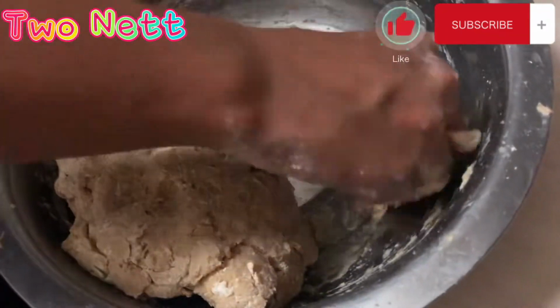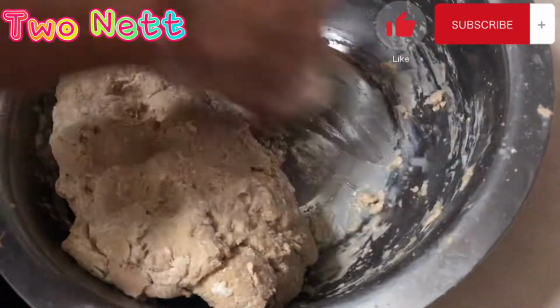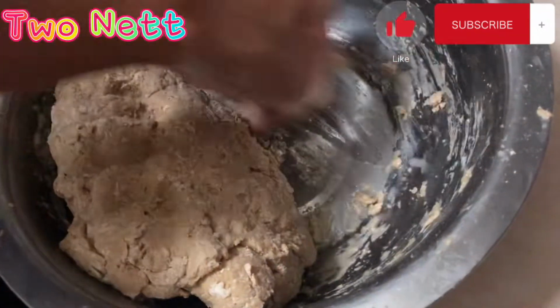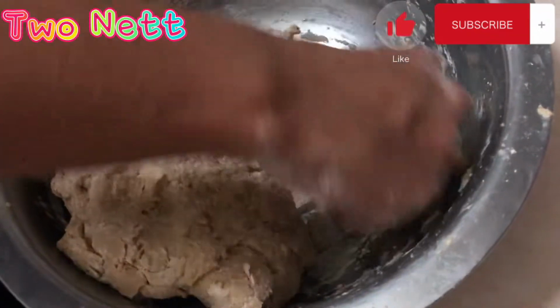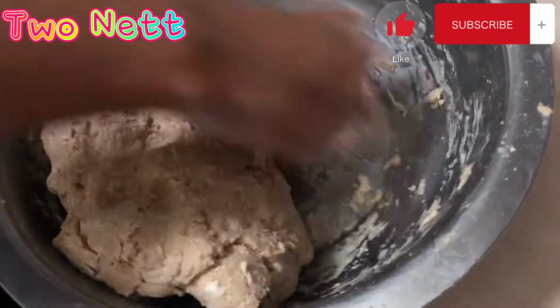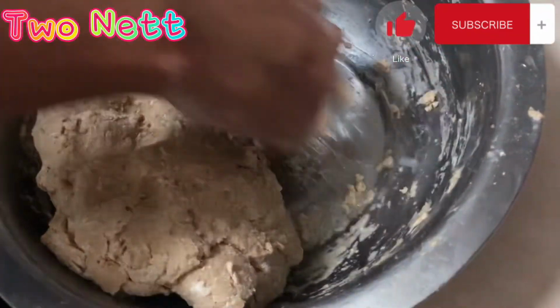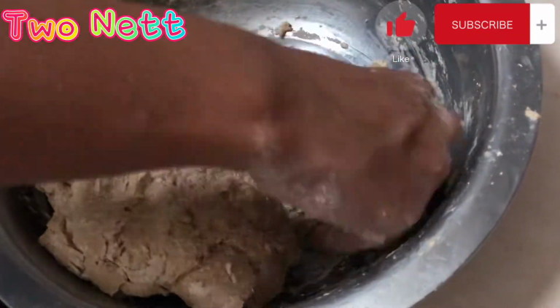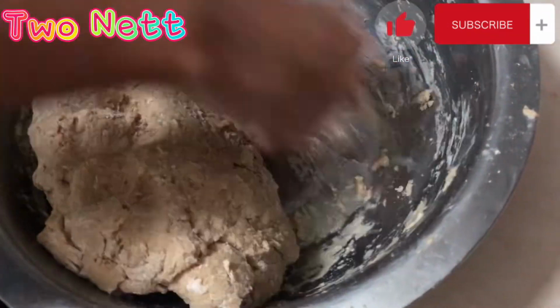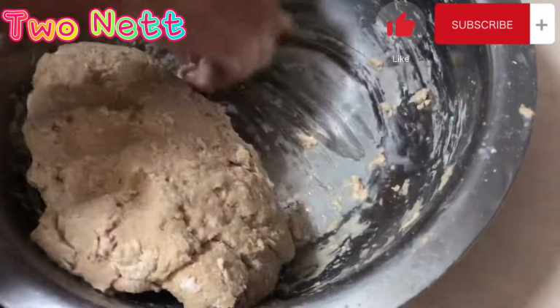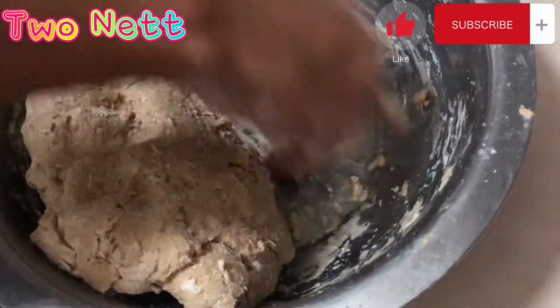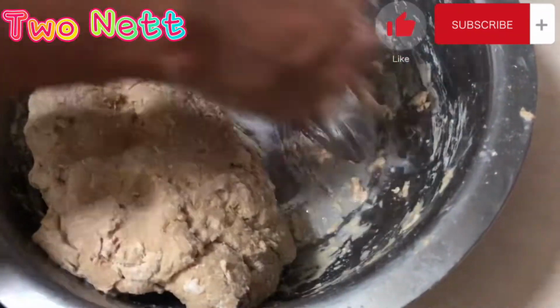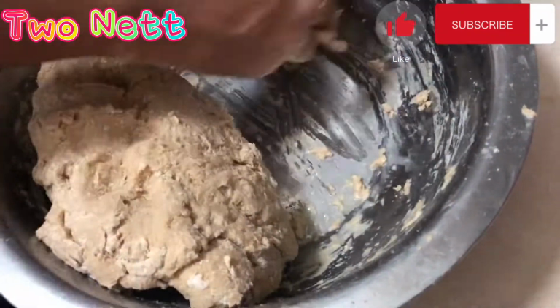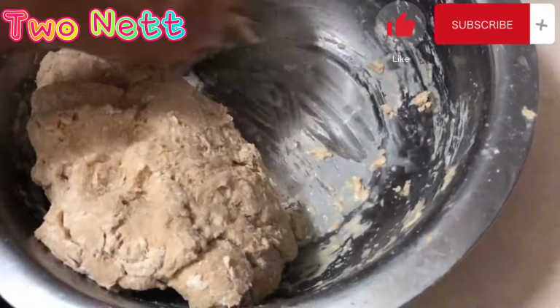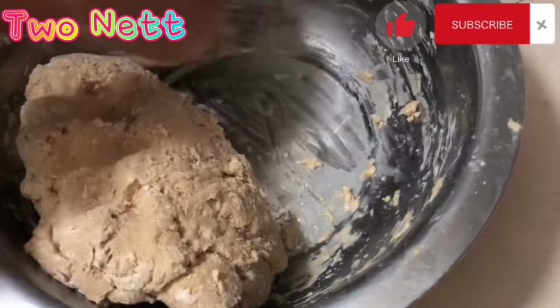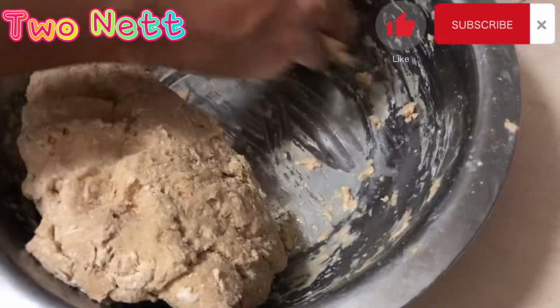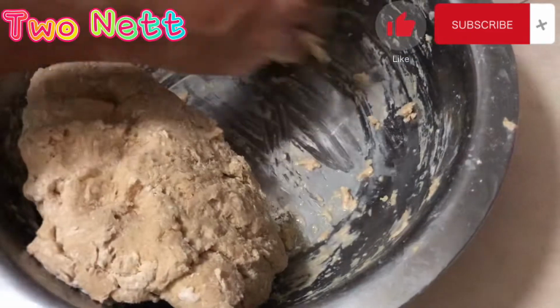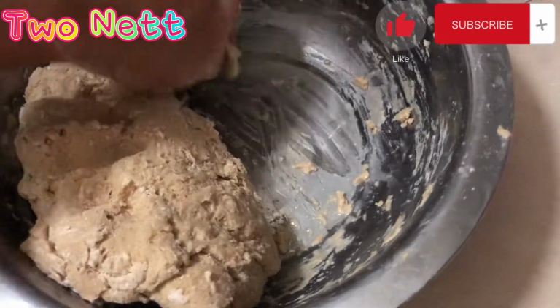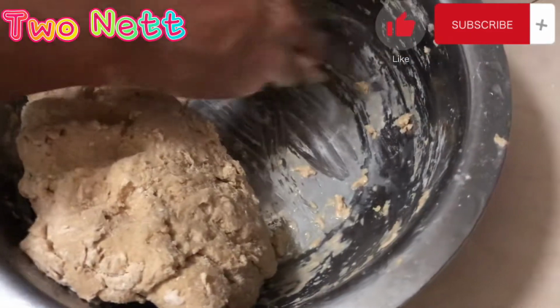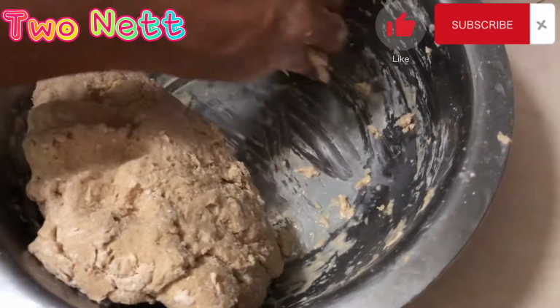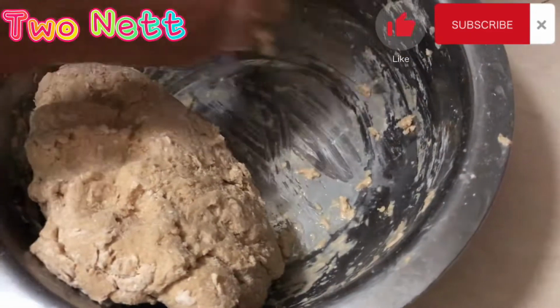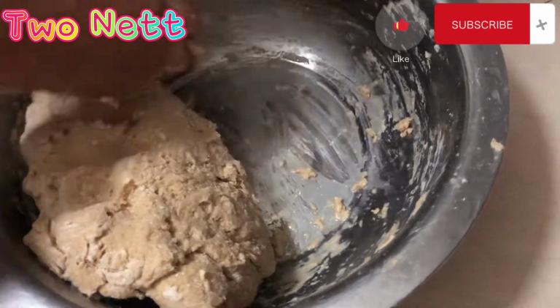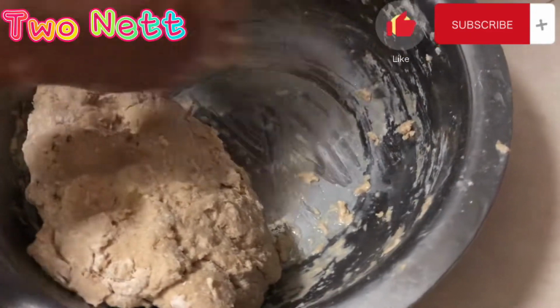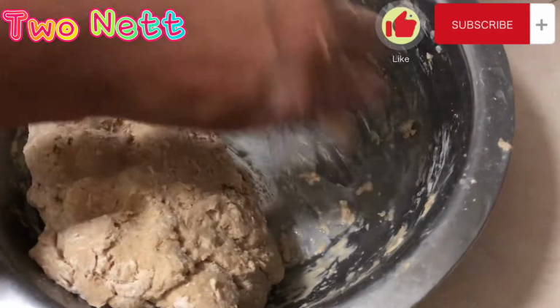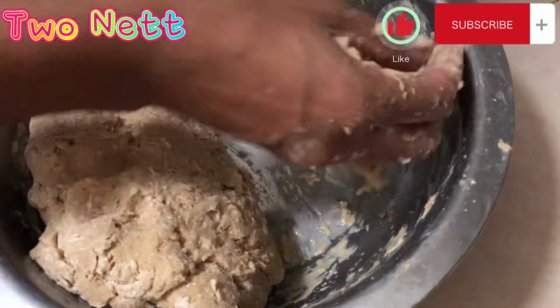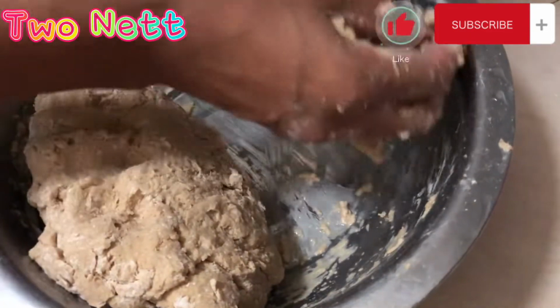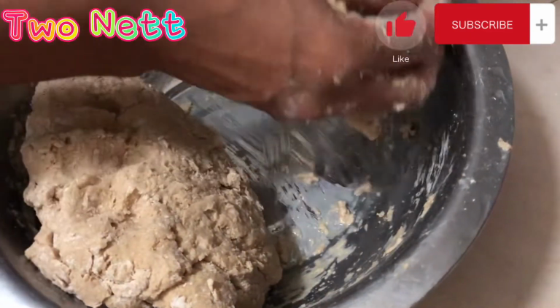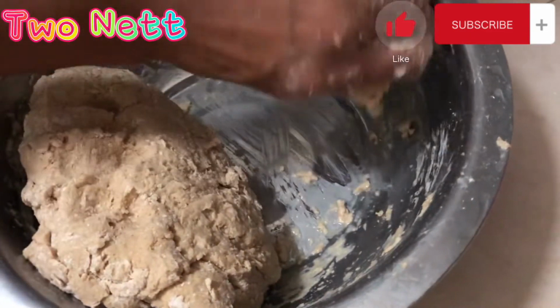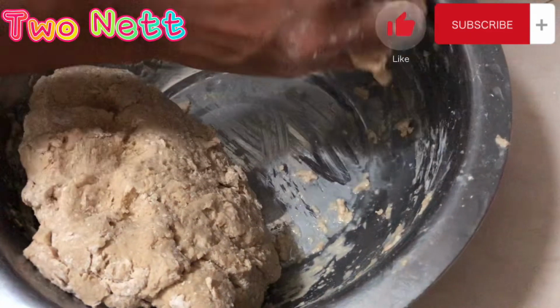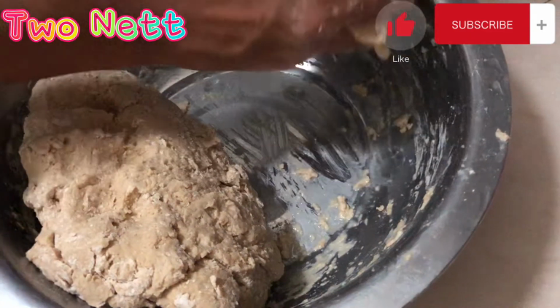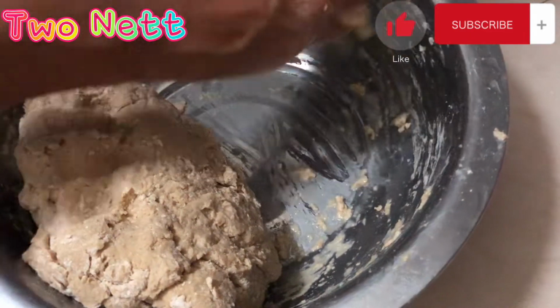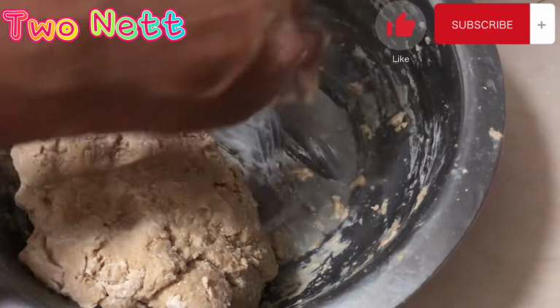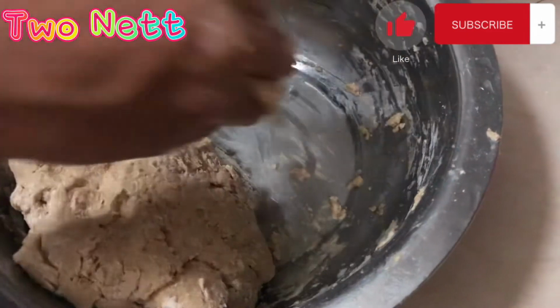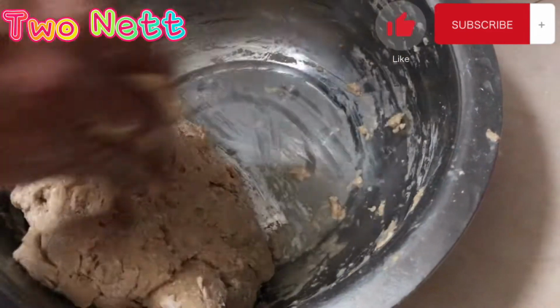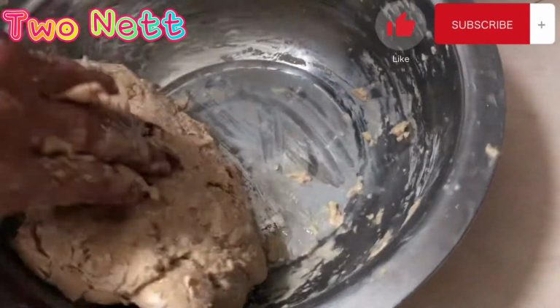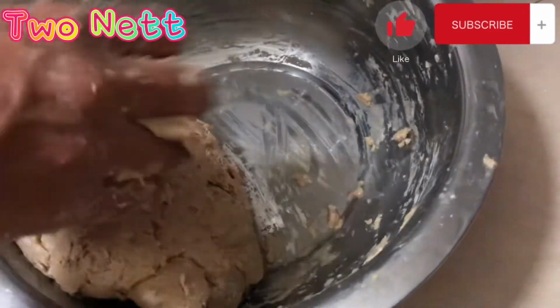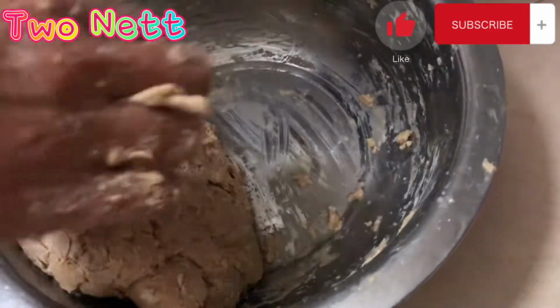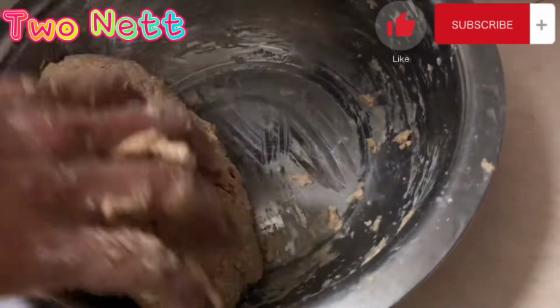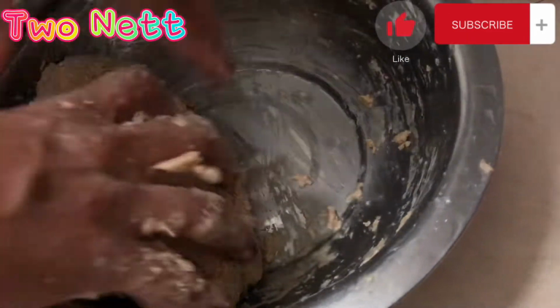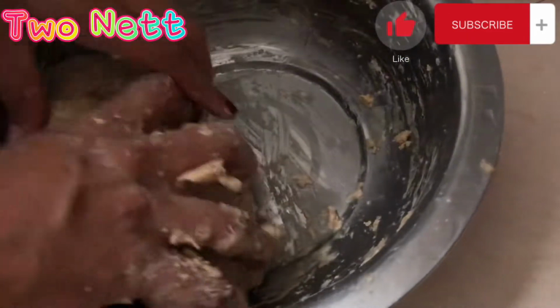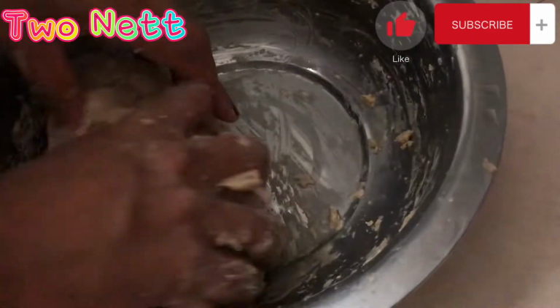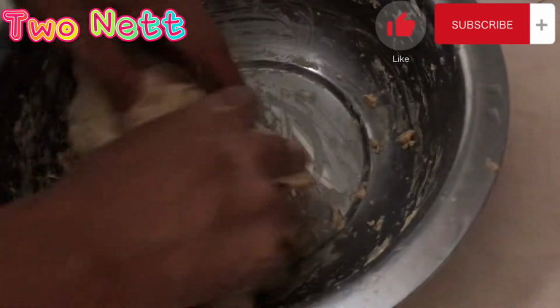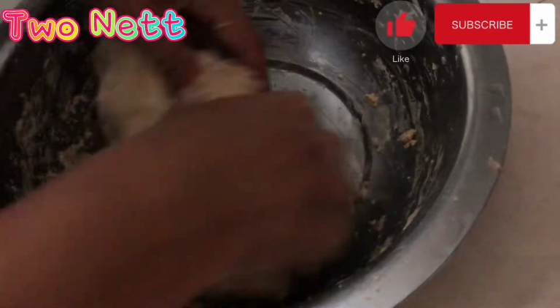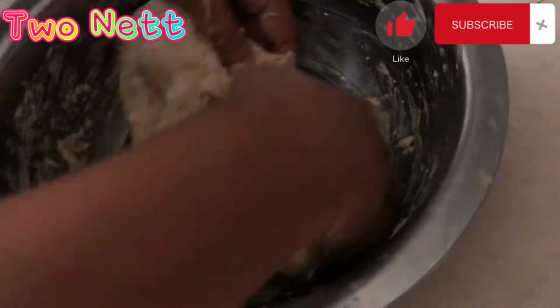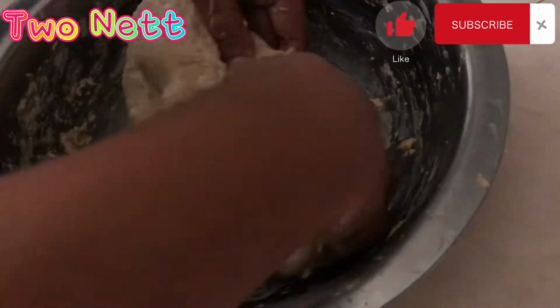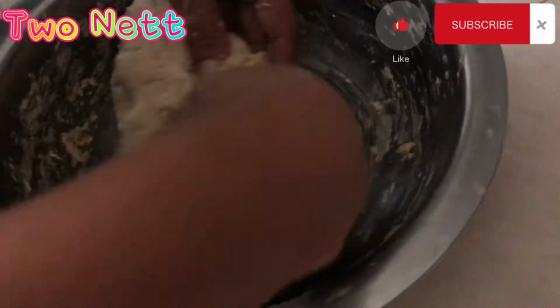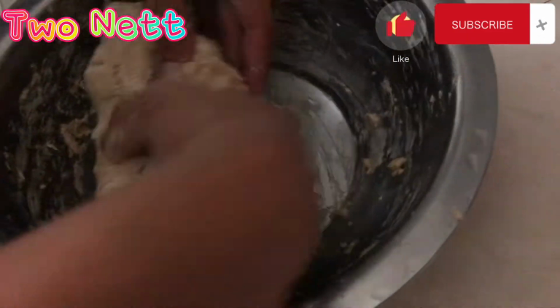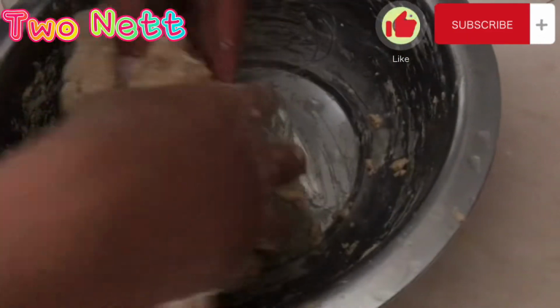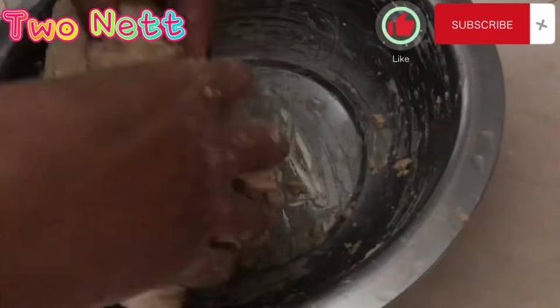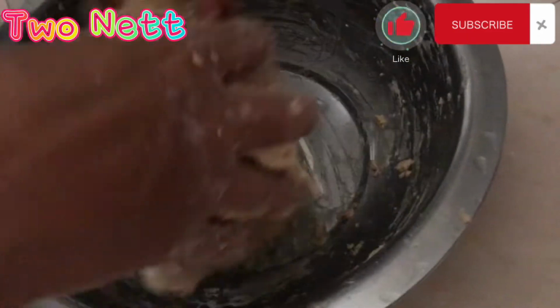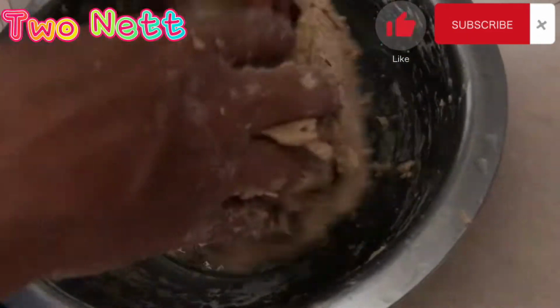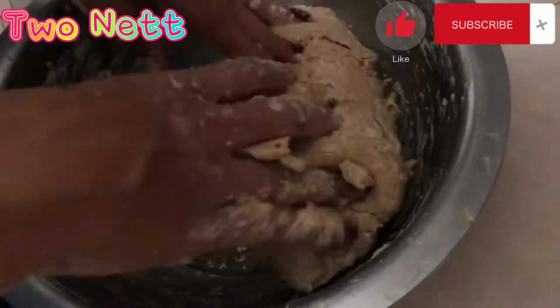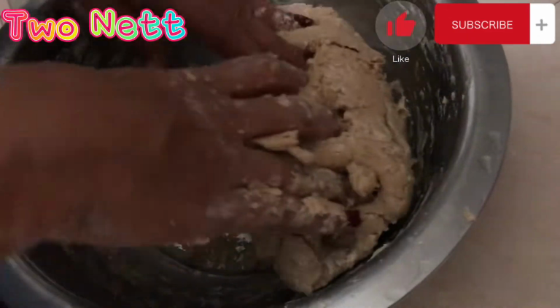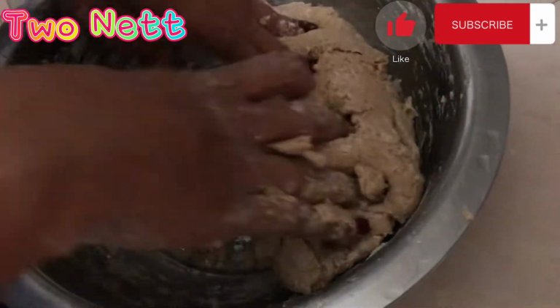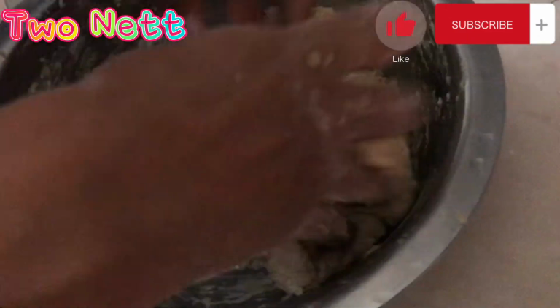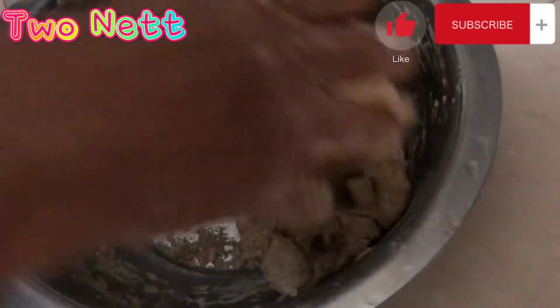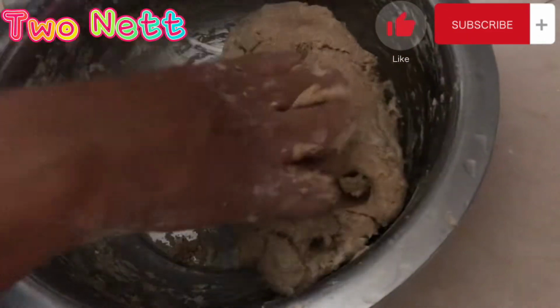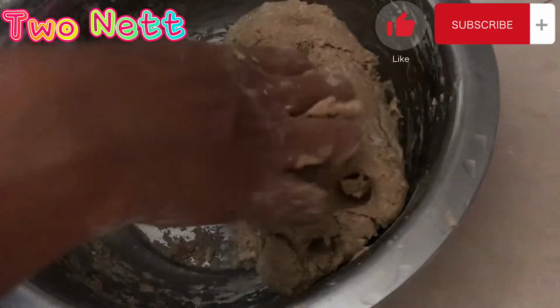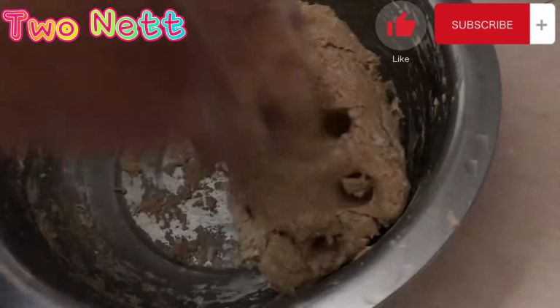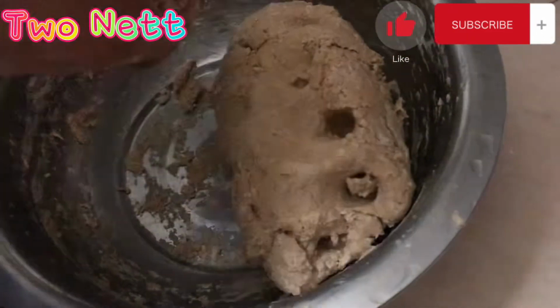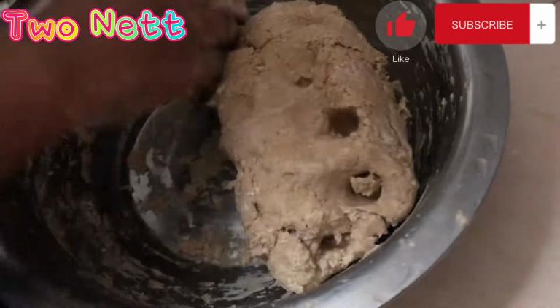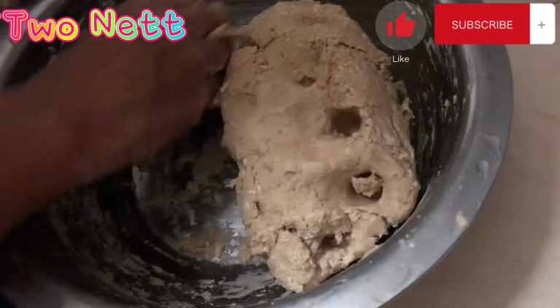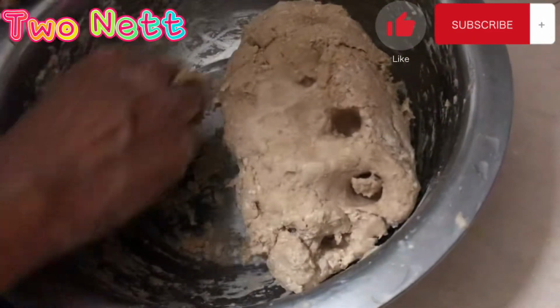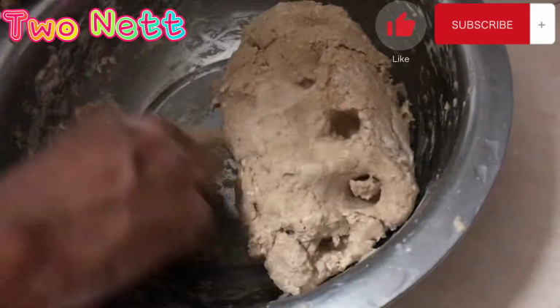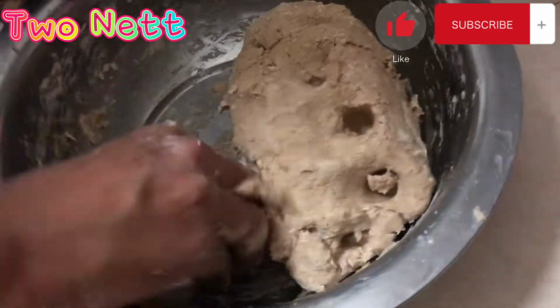That's it. Very easy to make a chapati — just two ingredients.